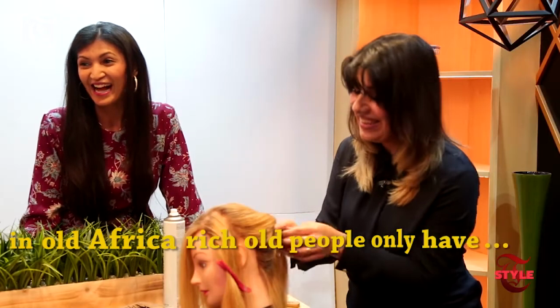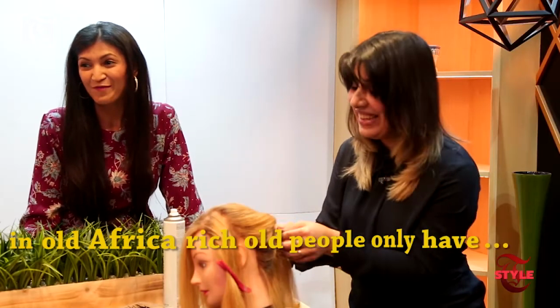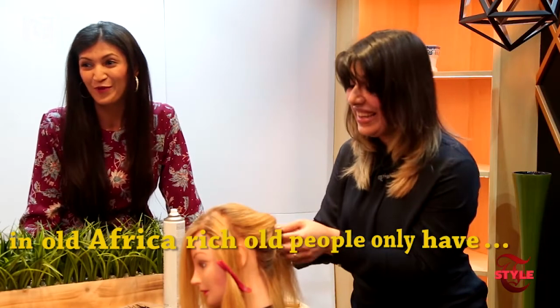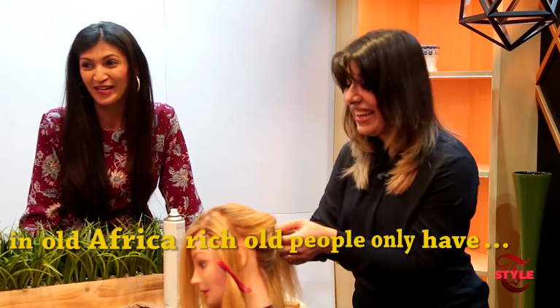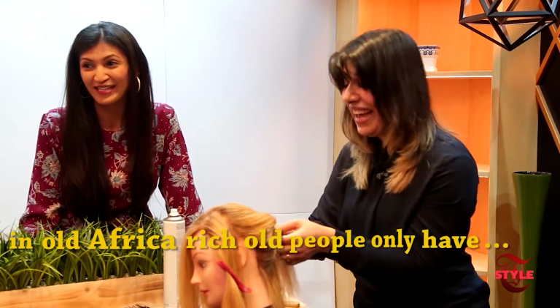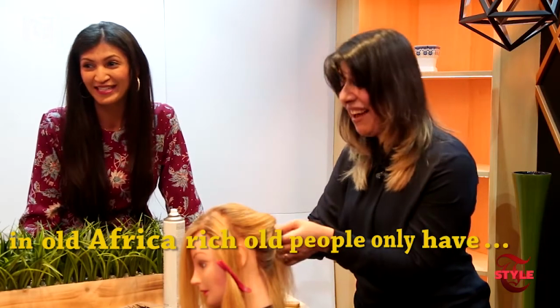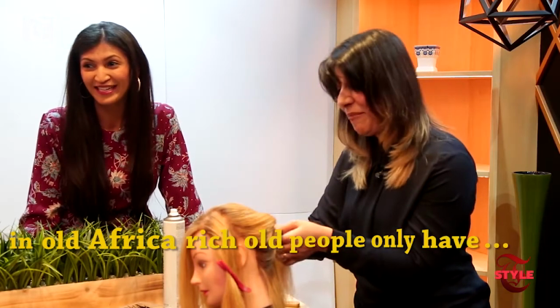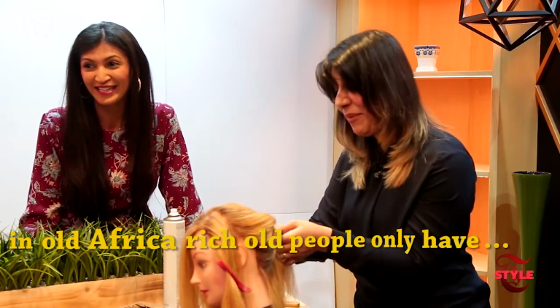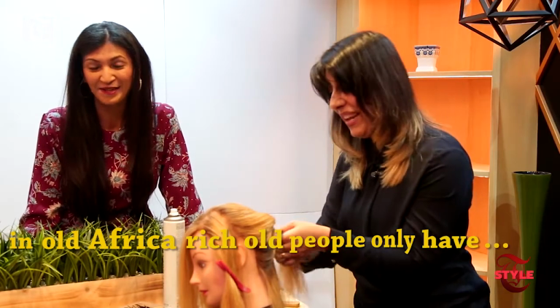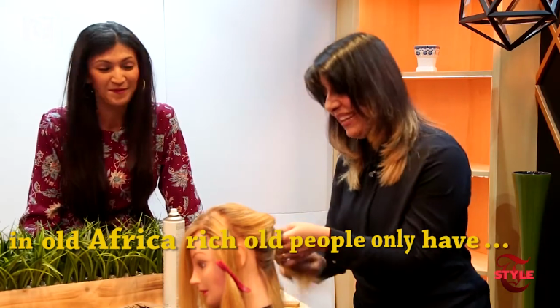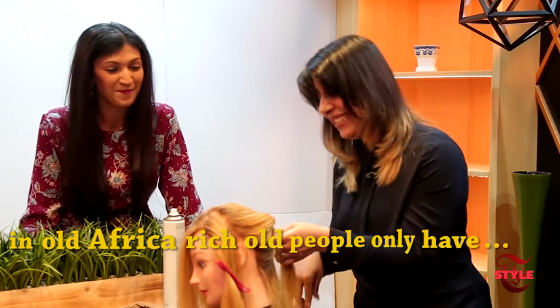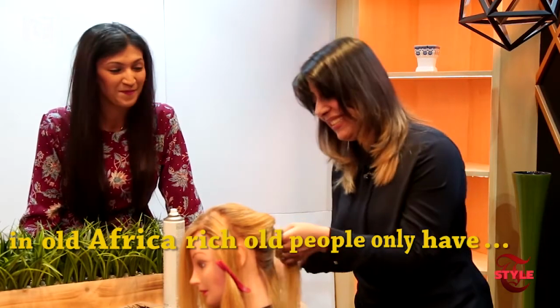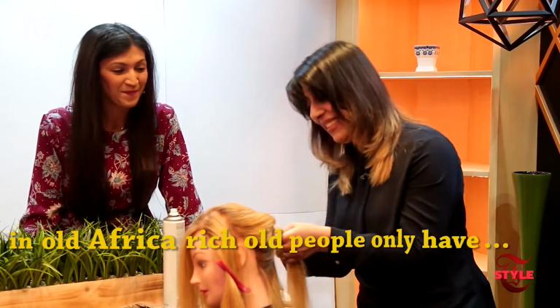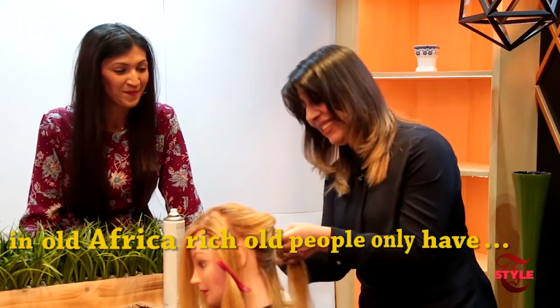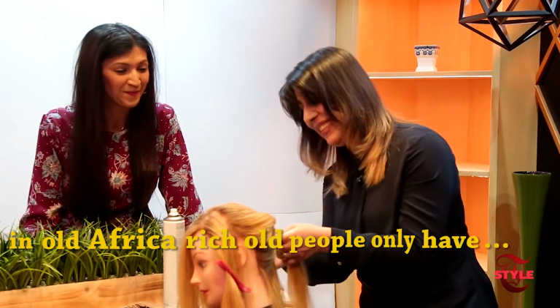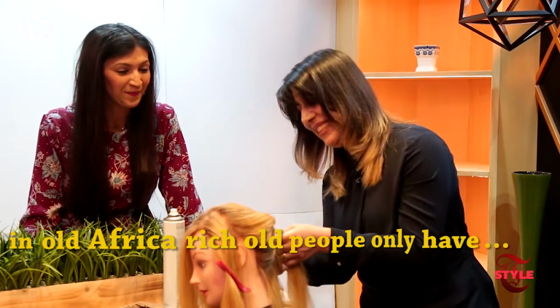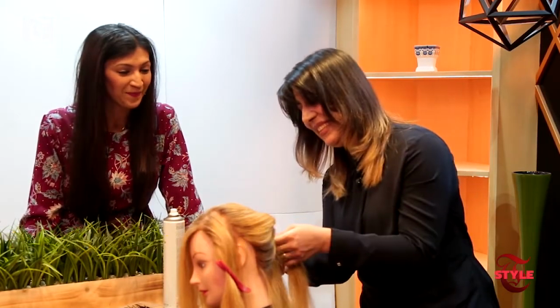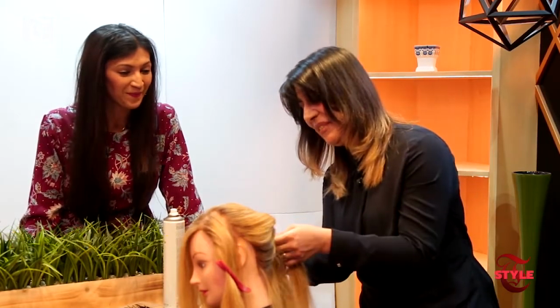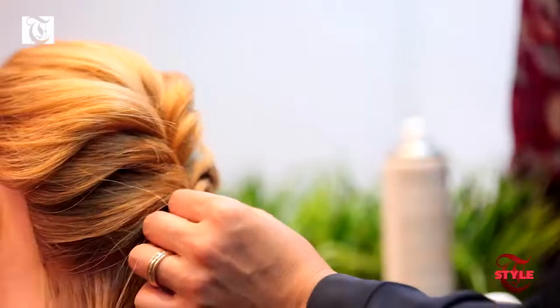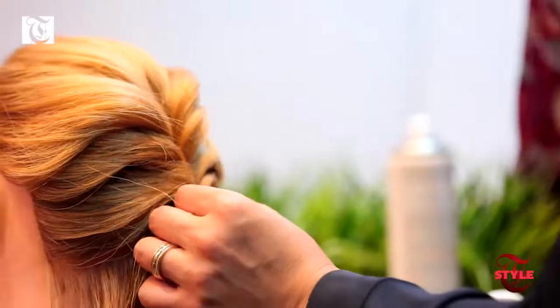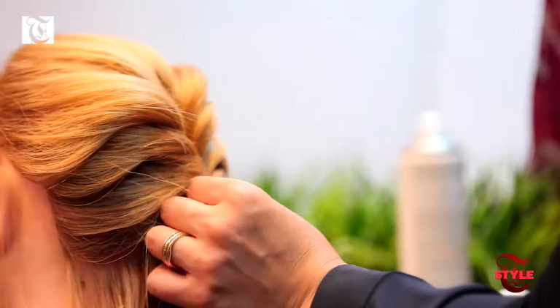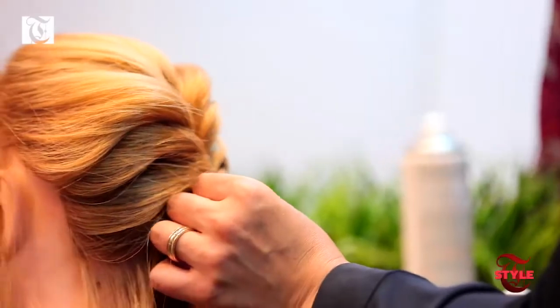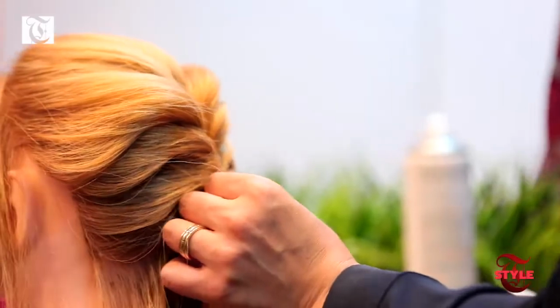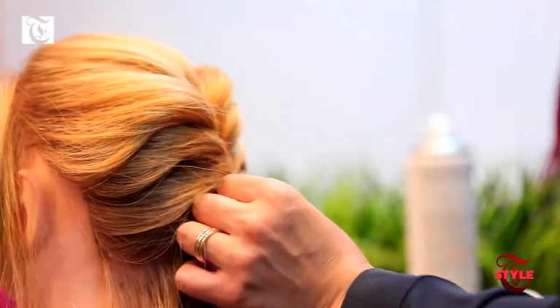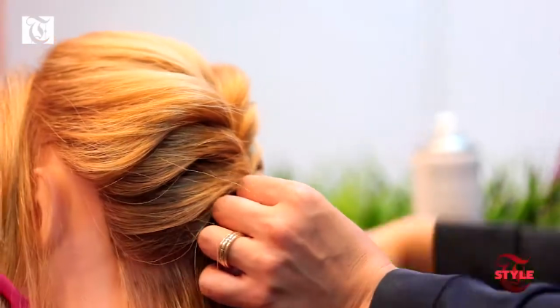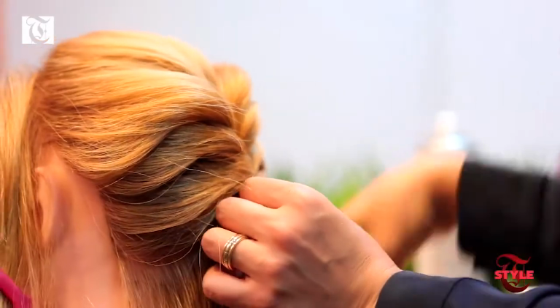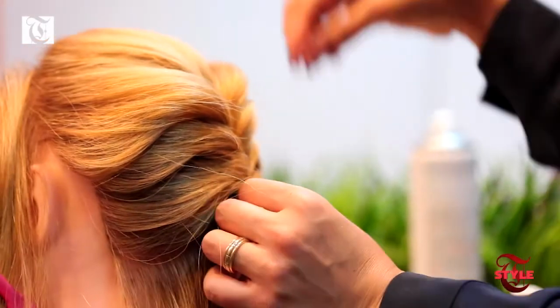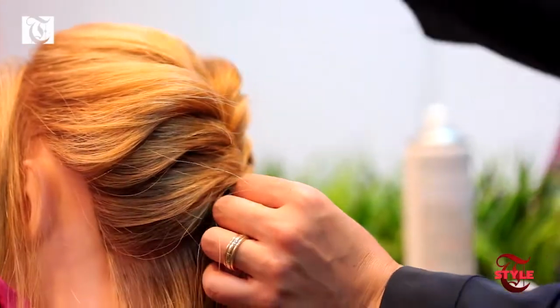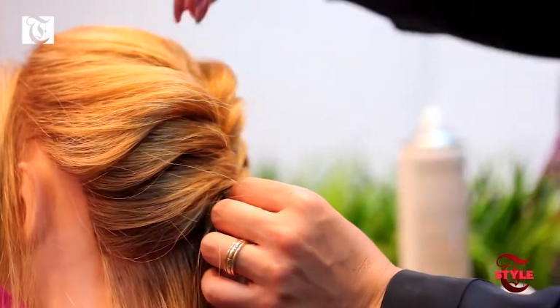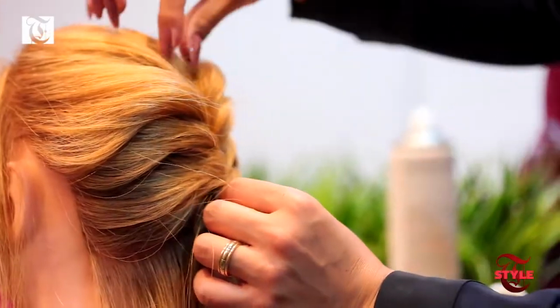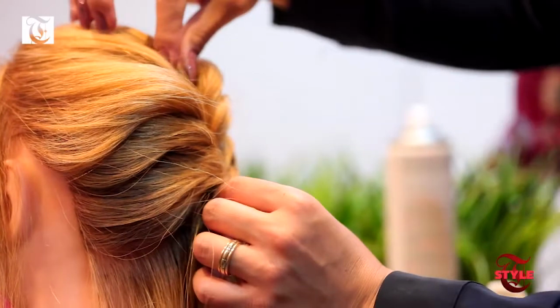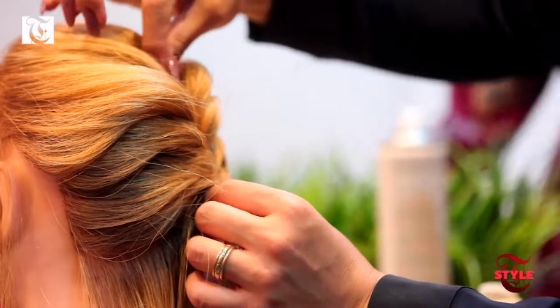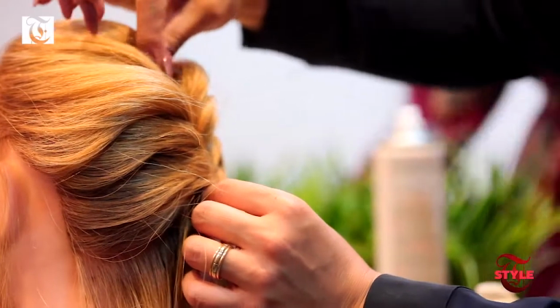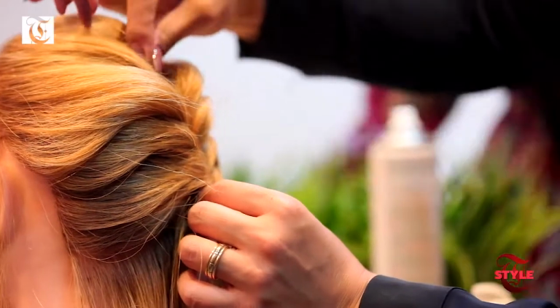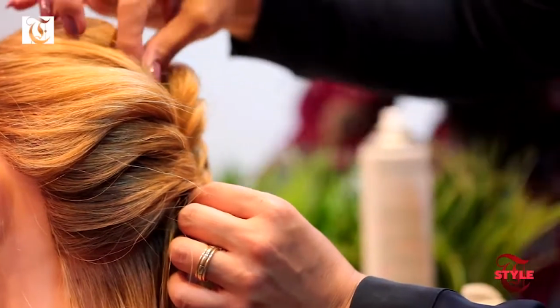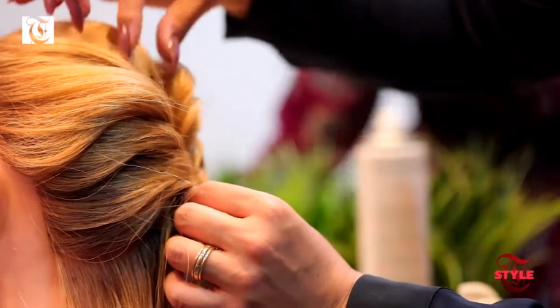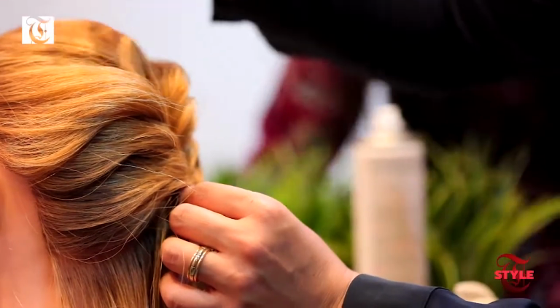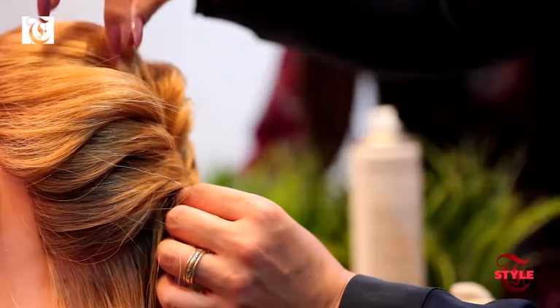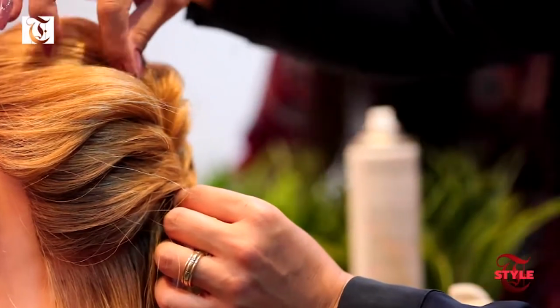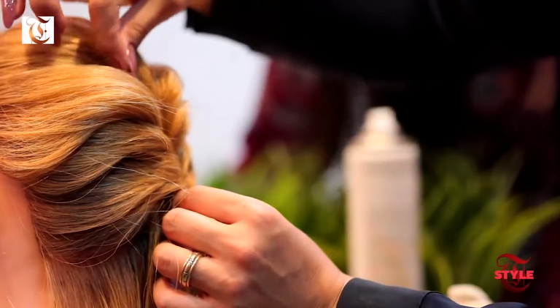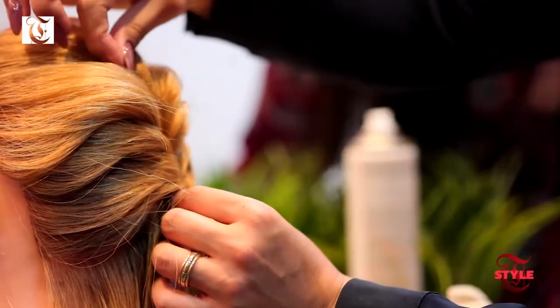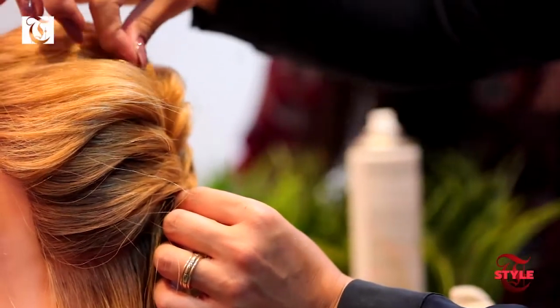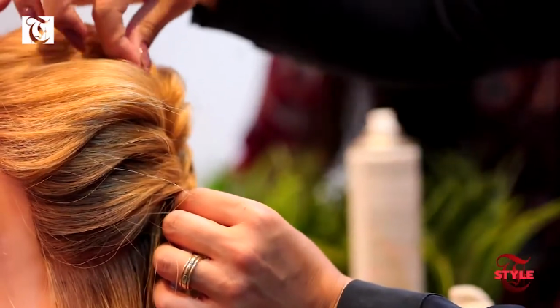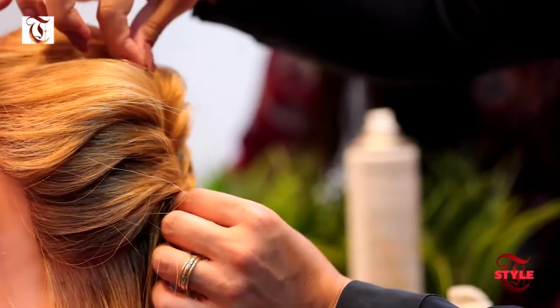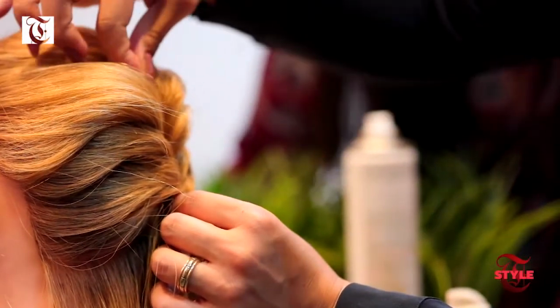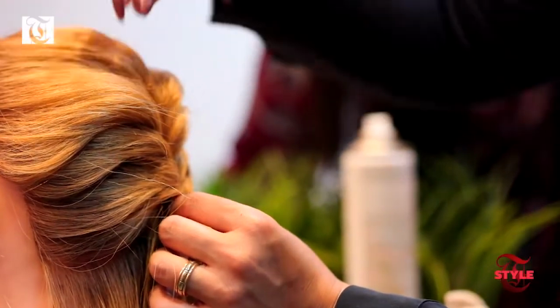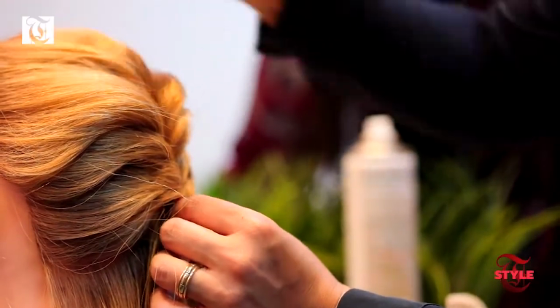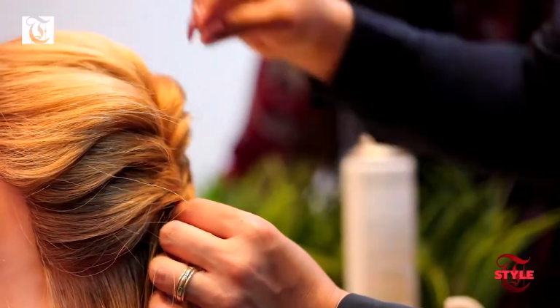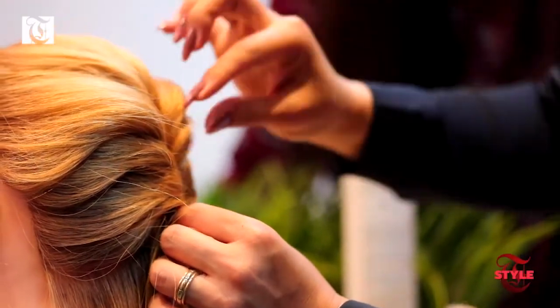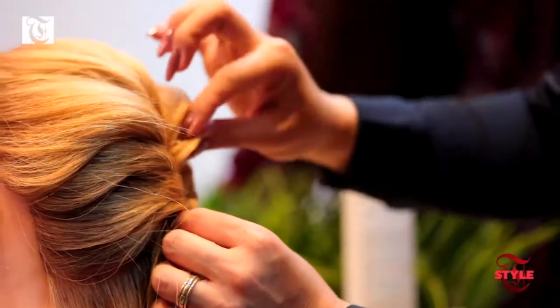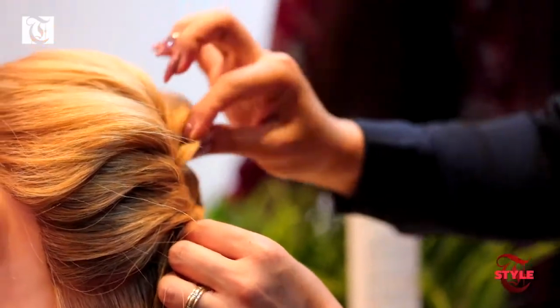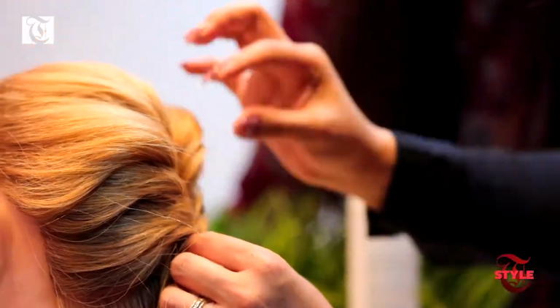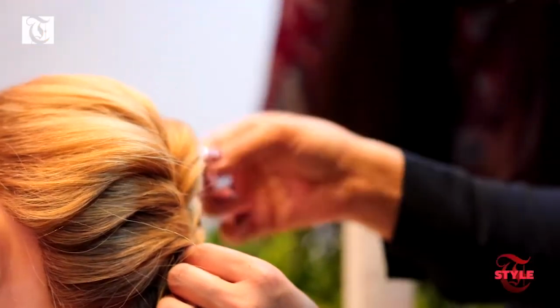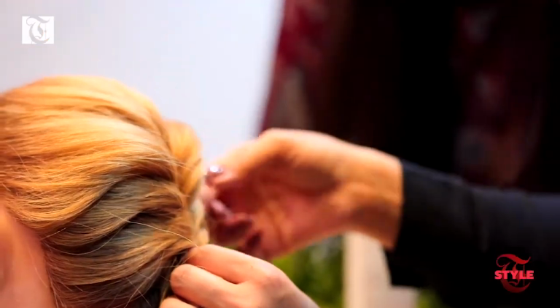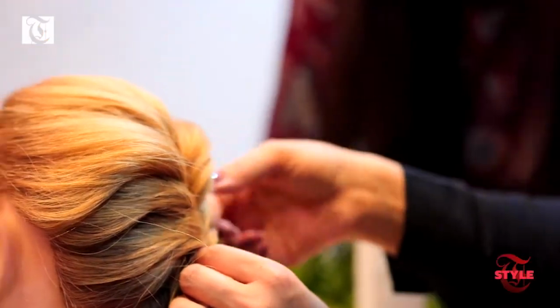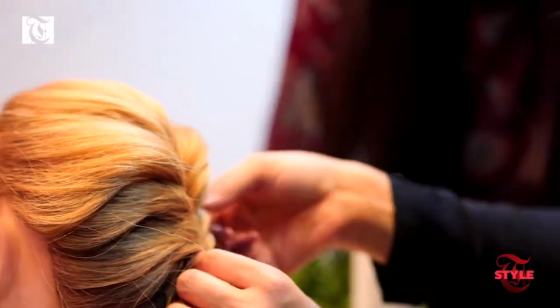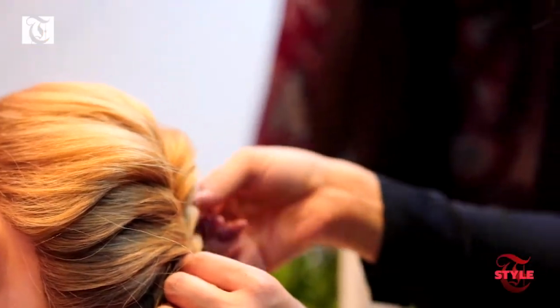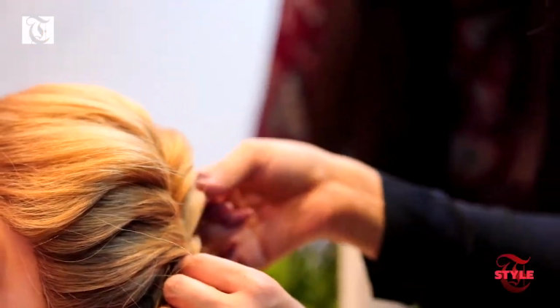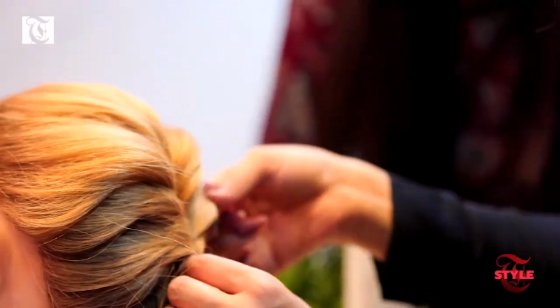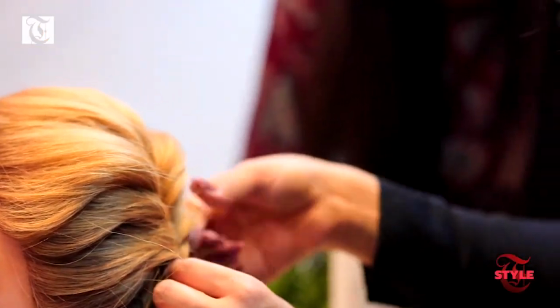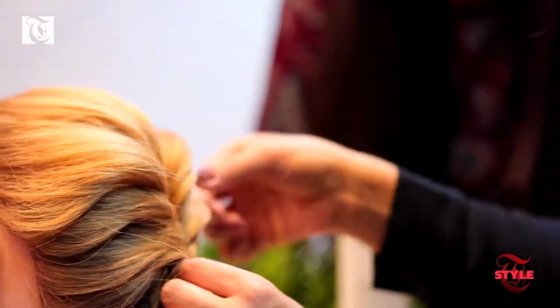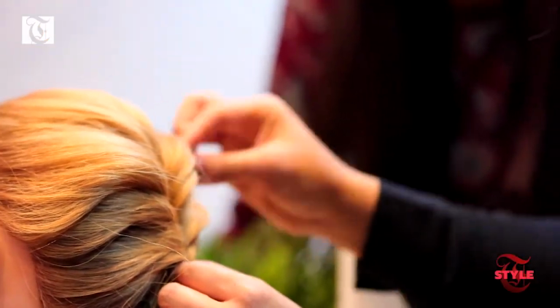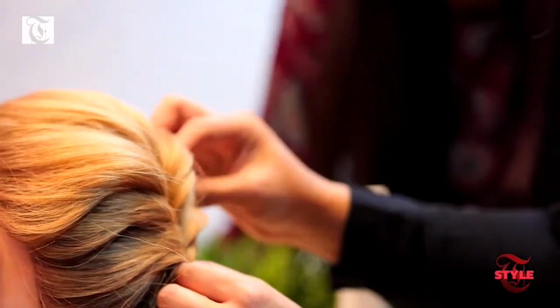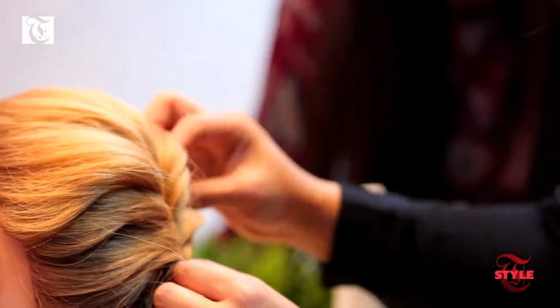Half braids — the basic thing you have to know is how you can twist hair to give it shape.